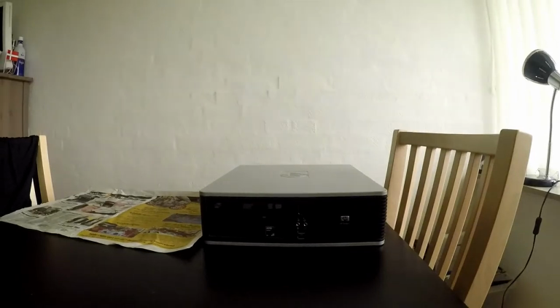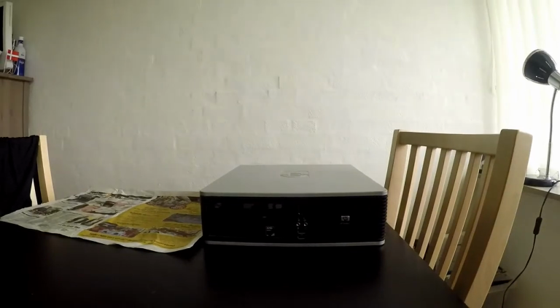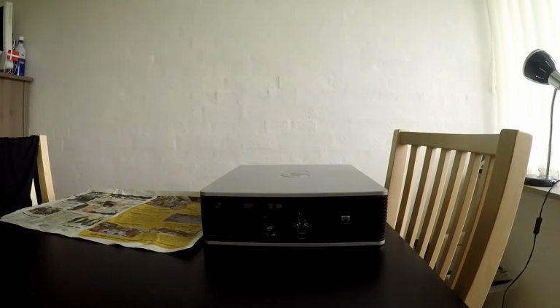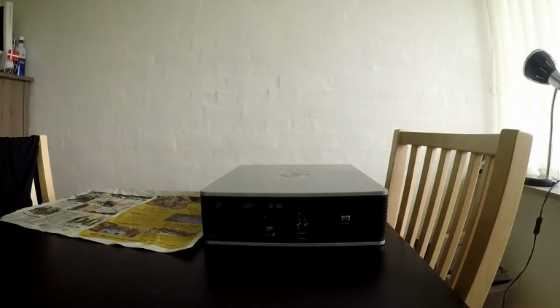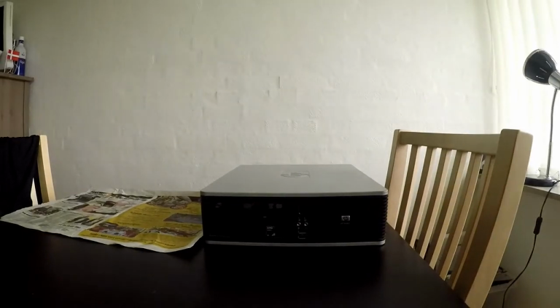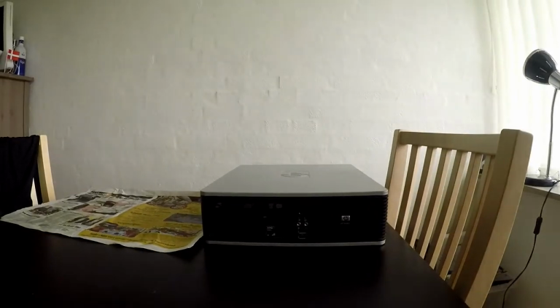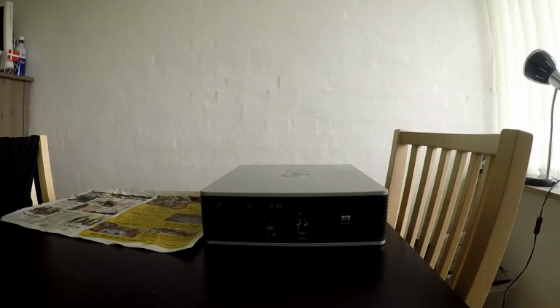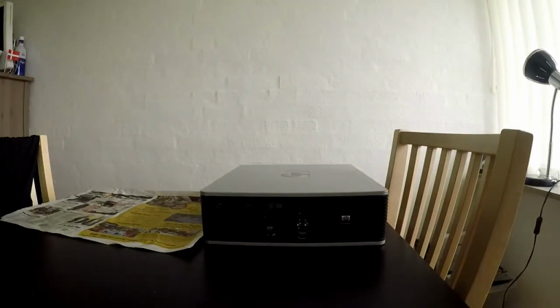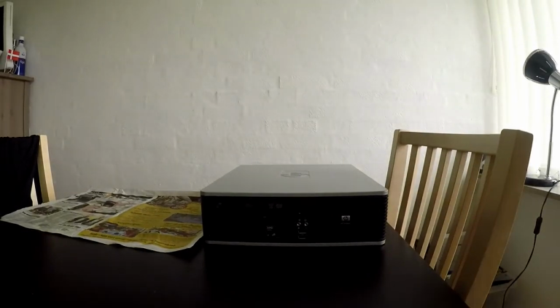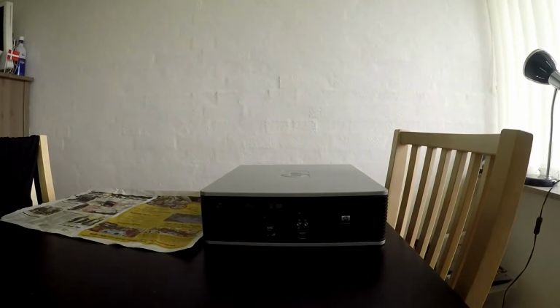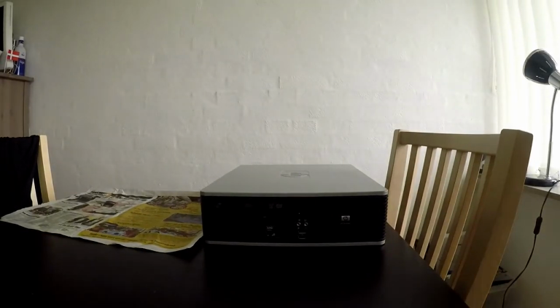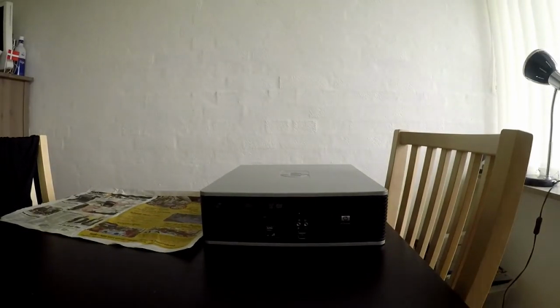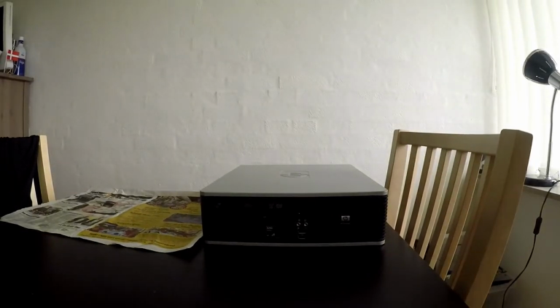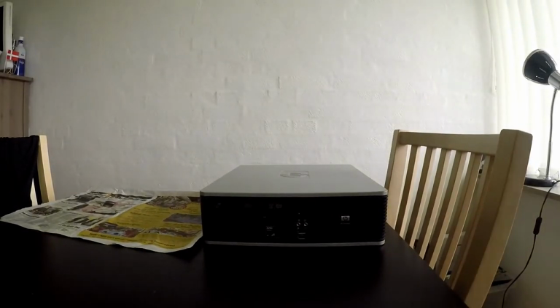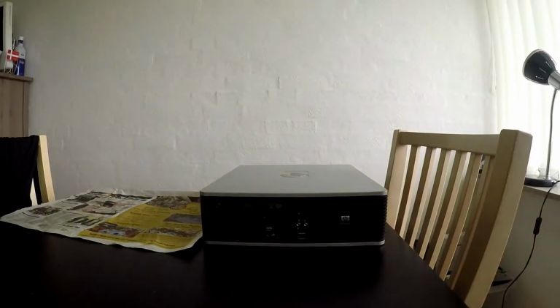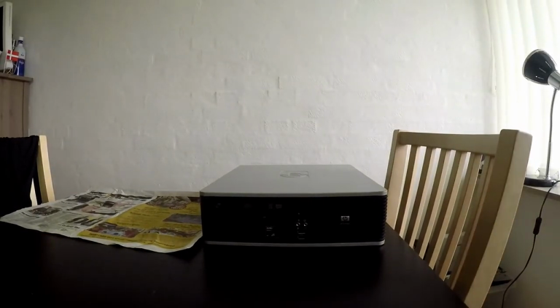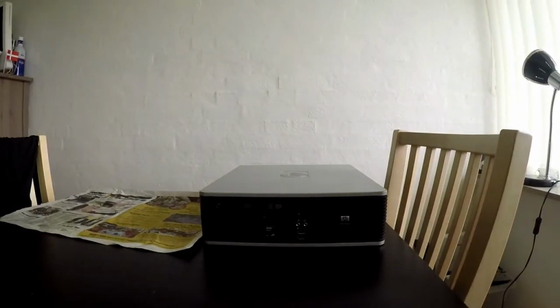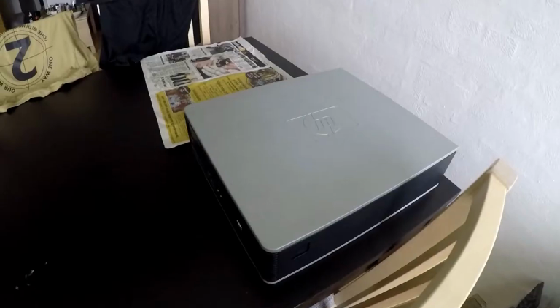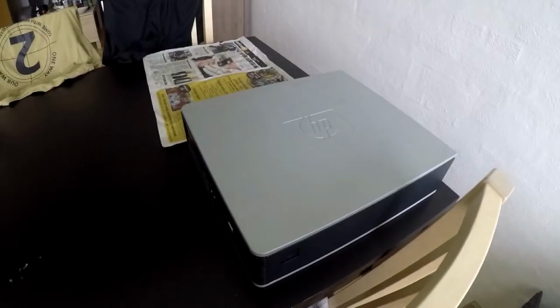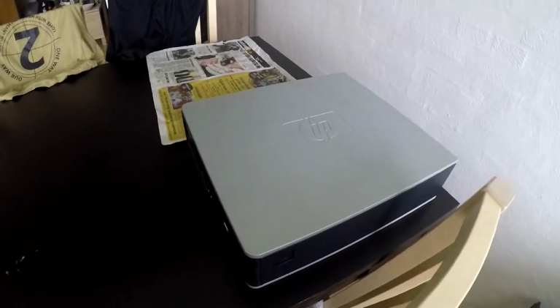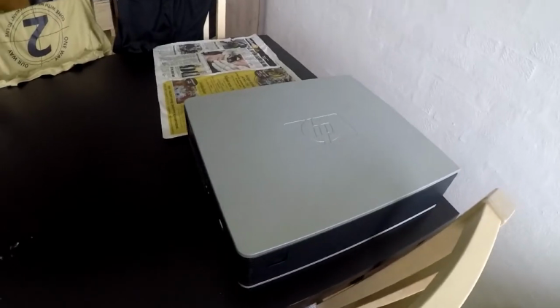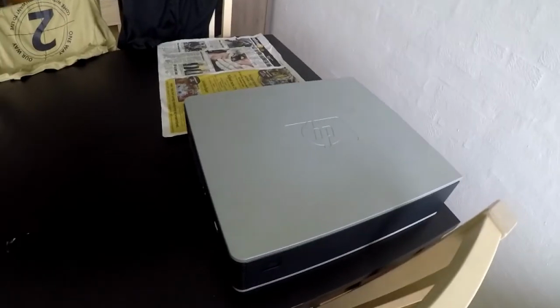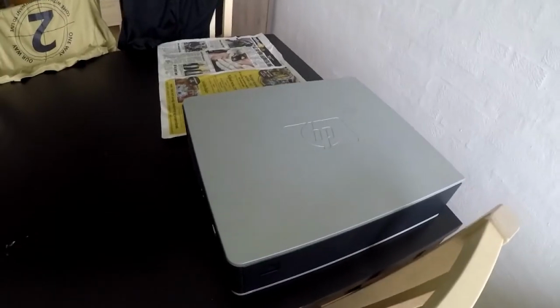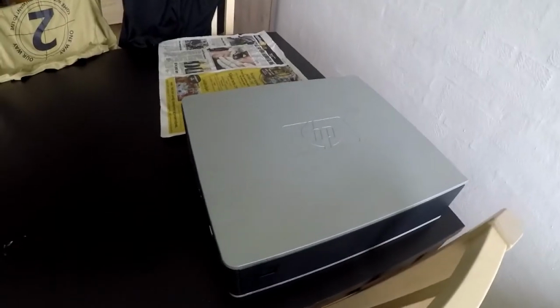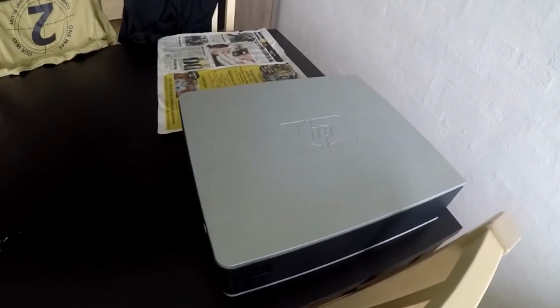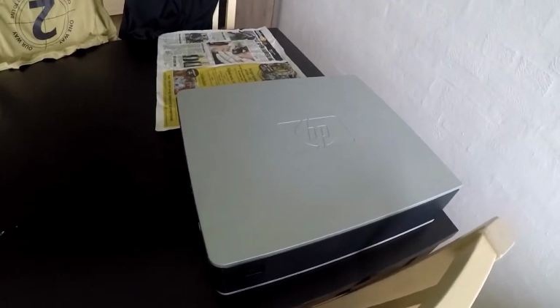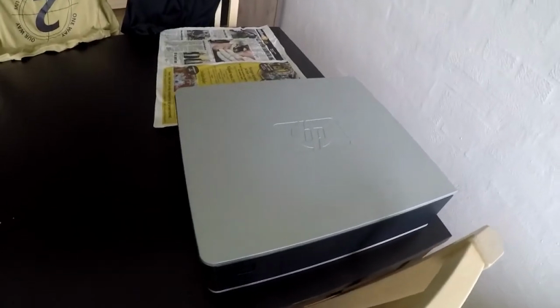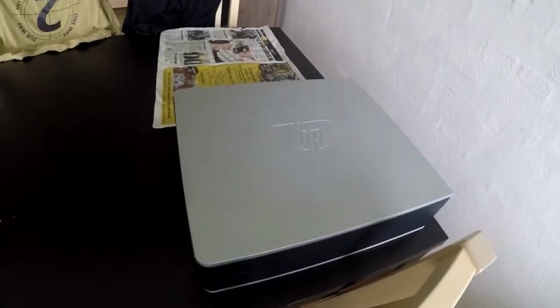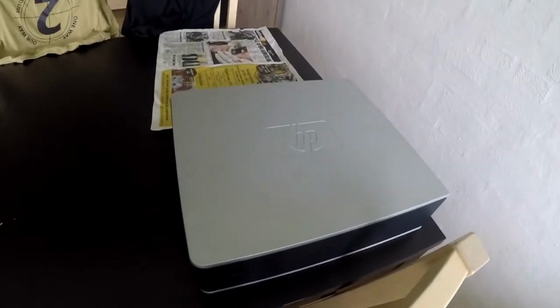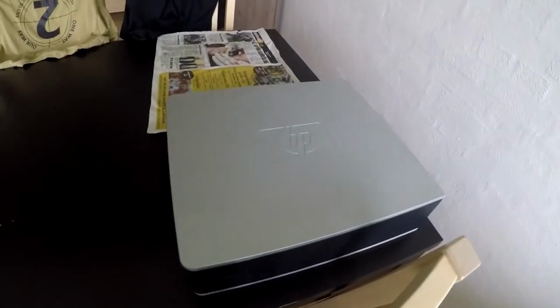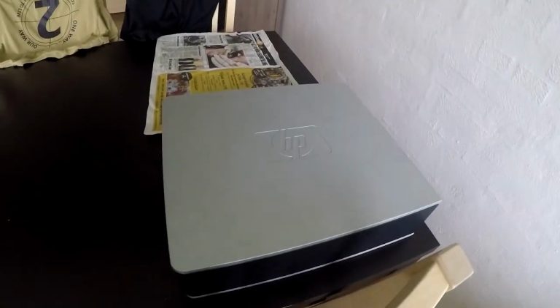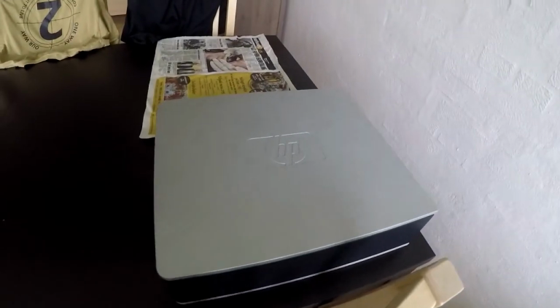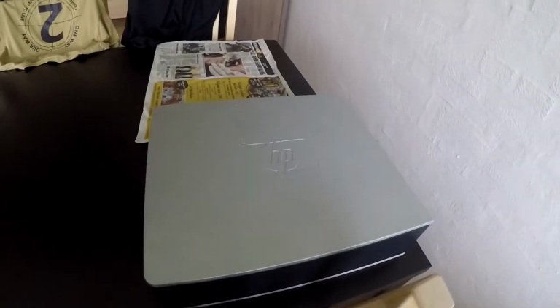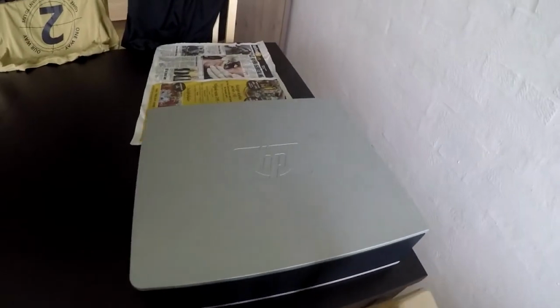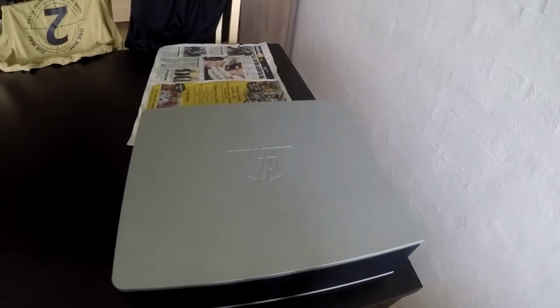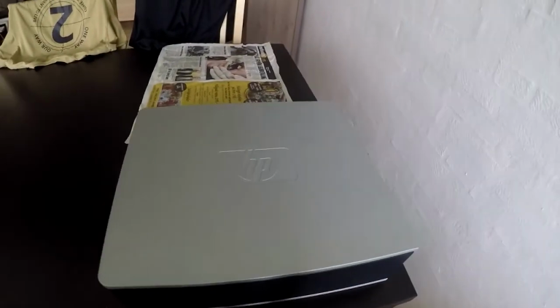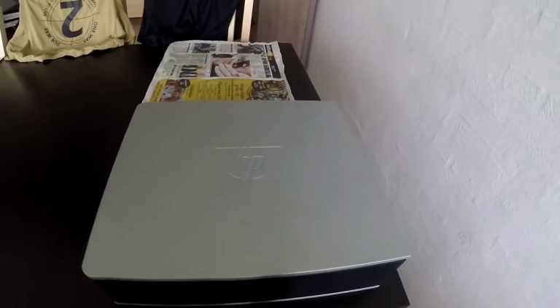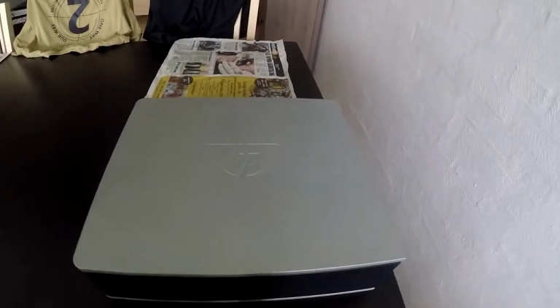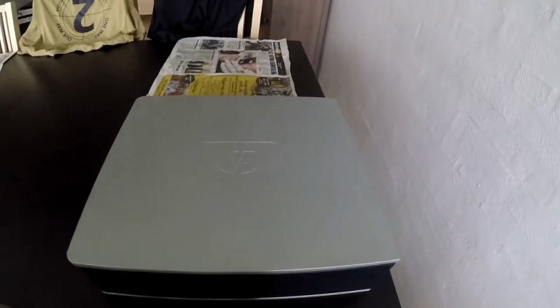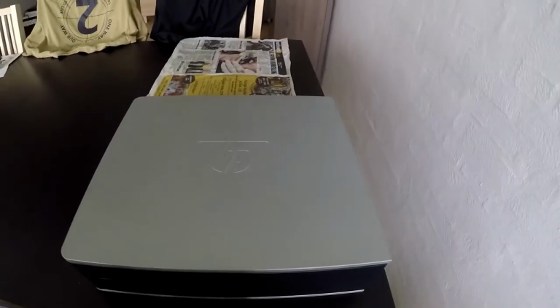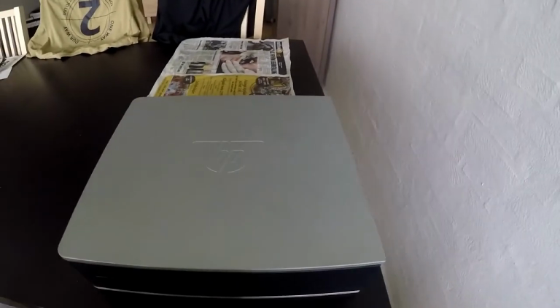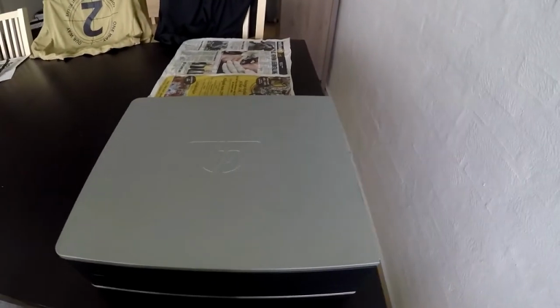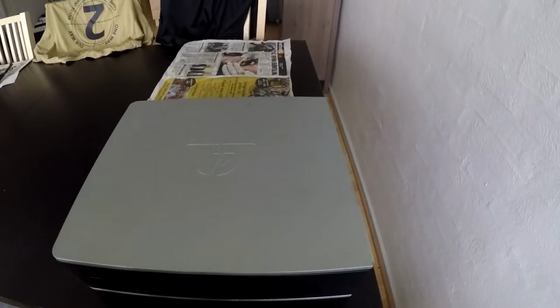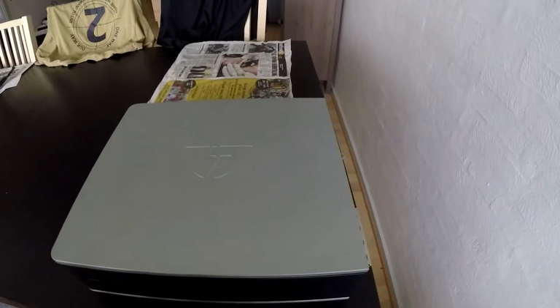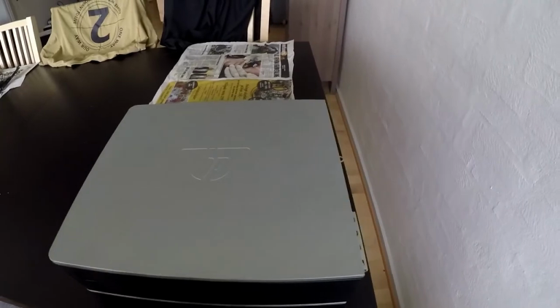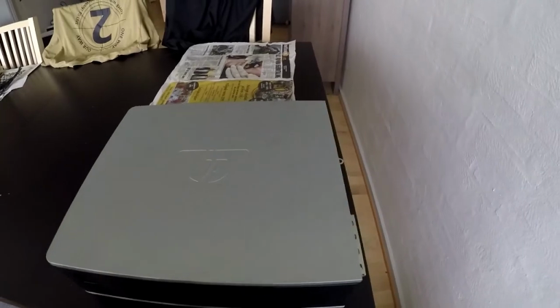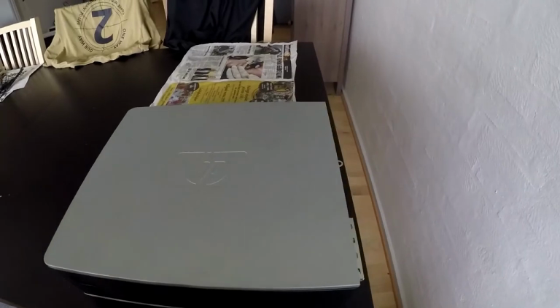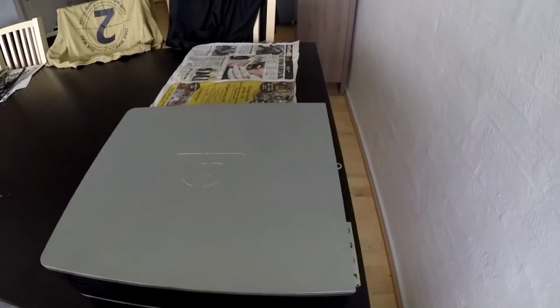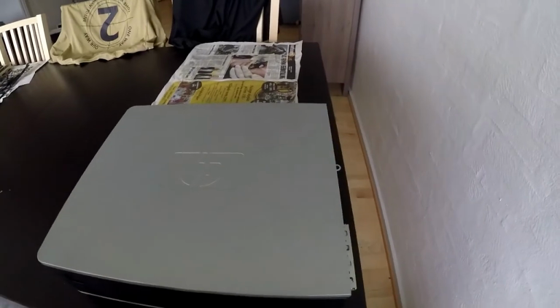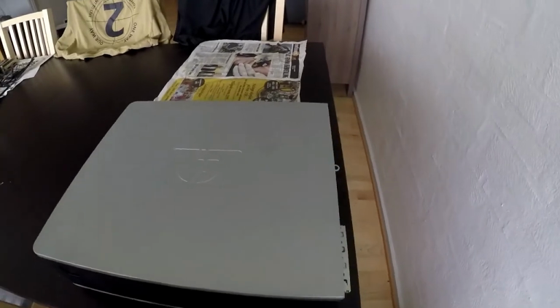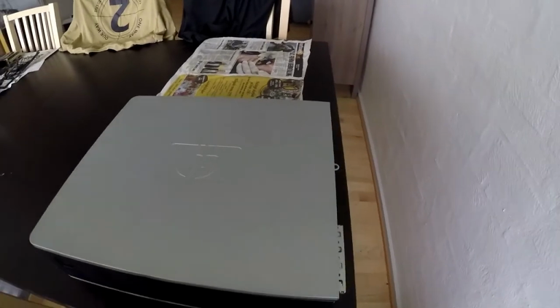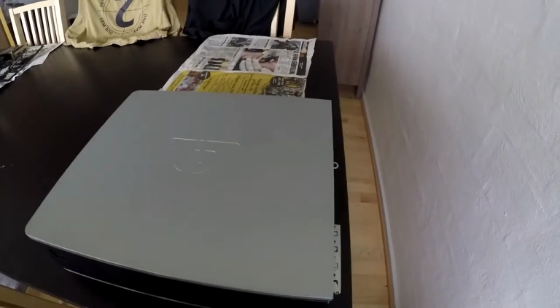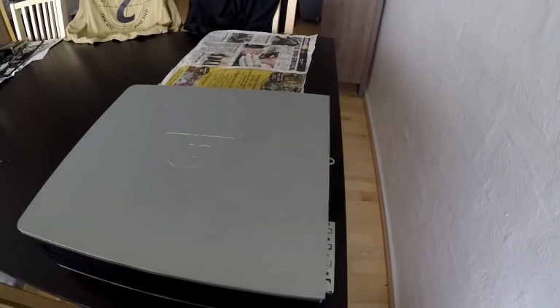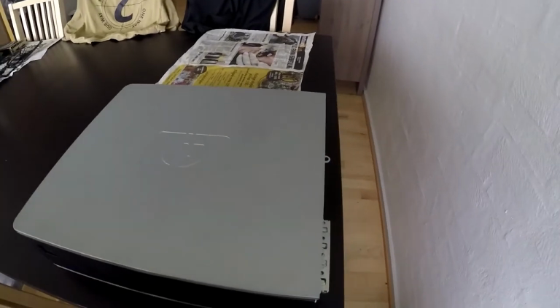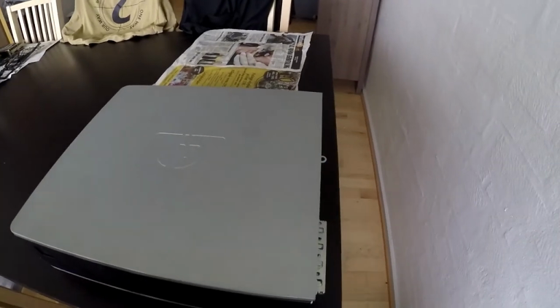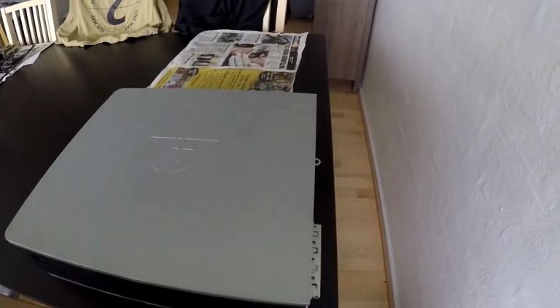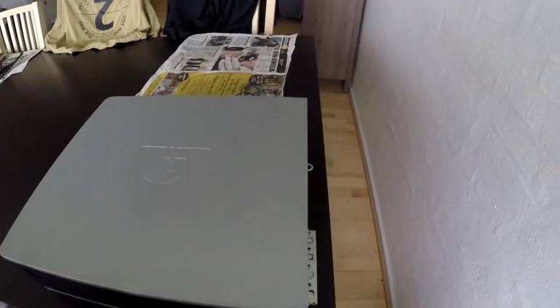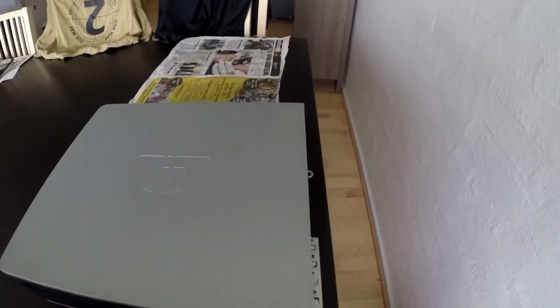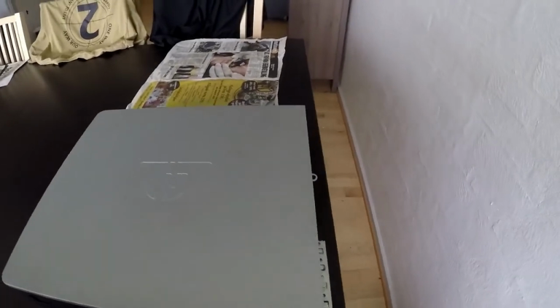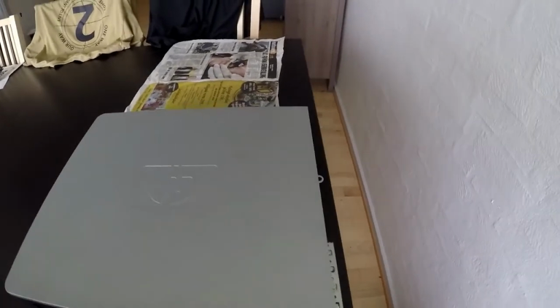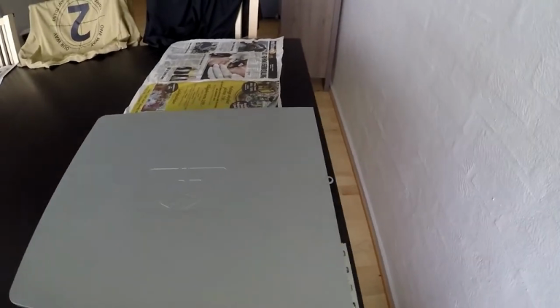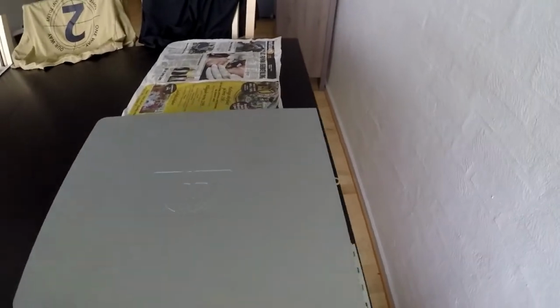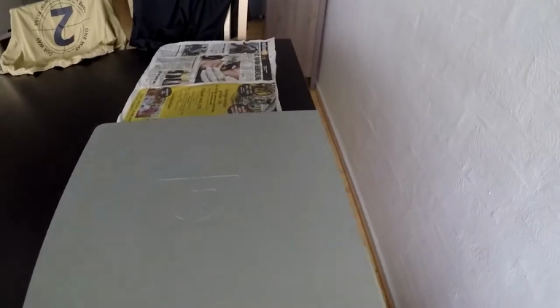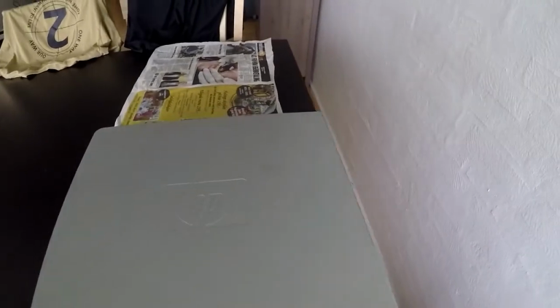Hello YouTube, I'm Tobi. Today we're taking a look at the HP Compact that I got as part of a bundle of random hardware.